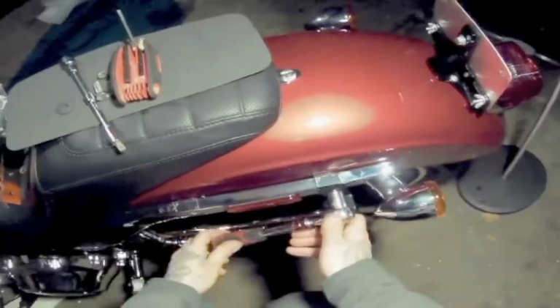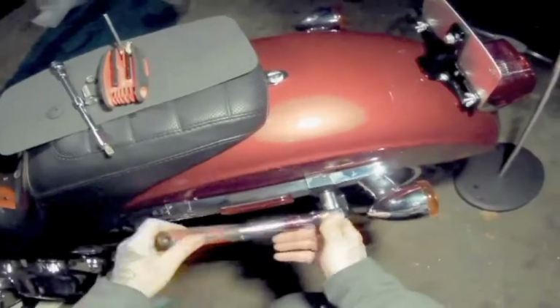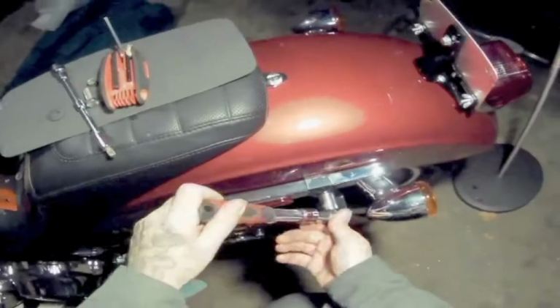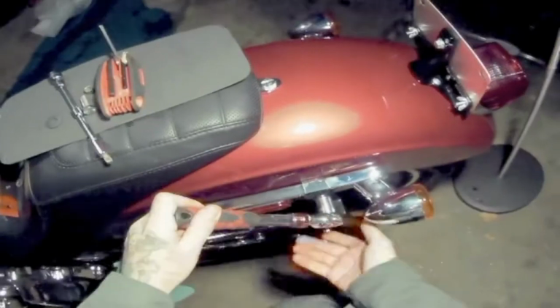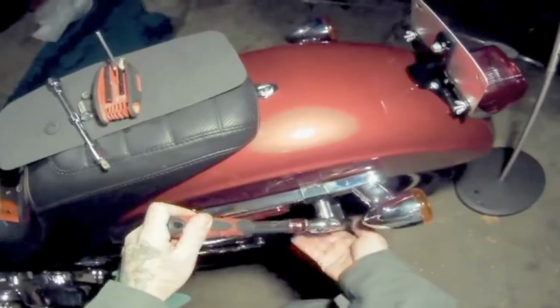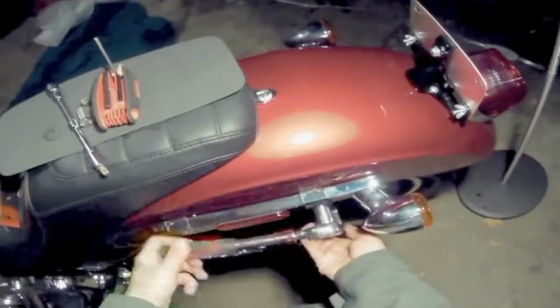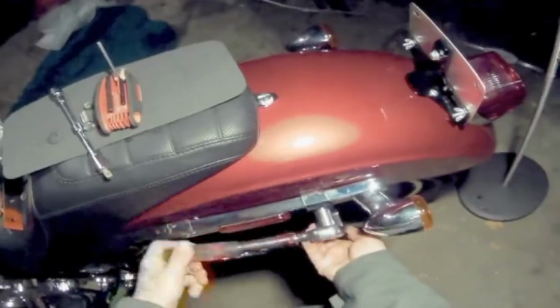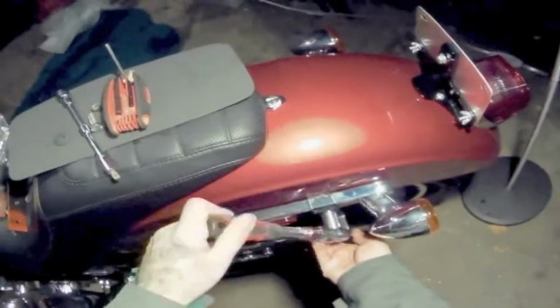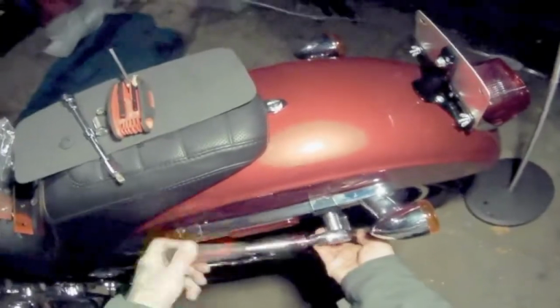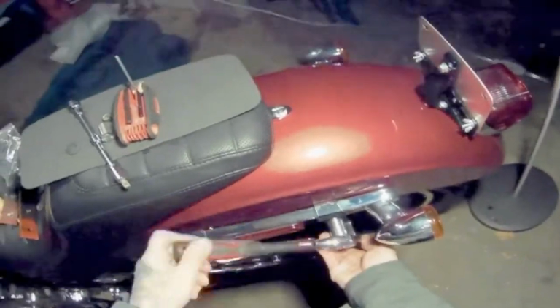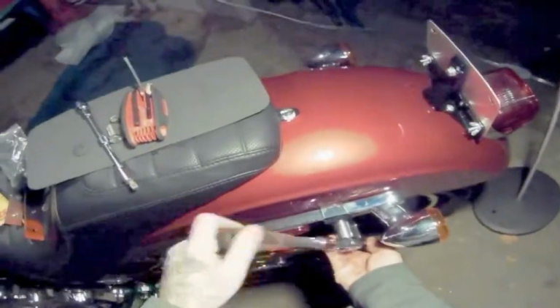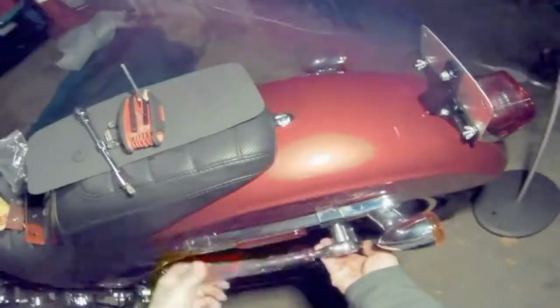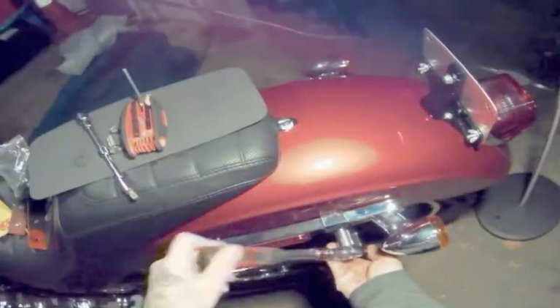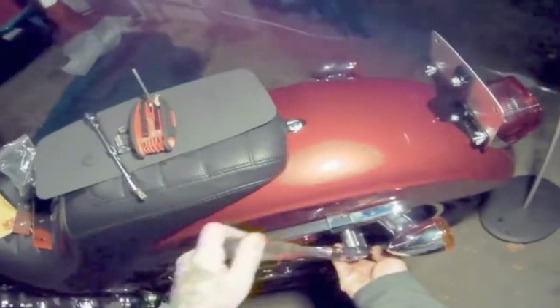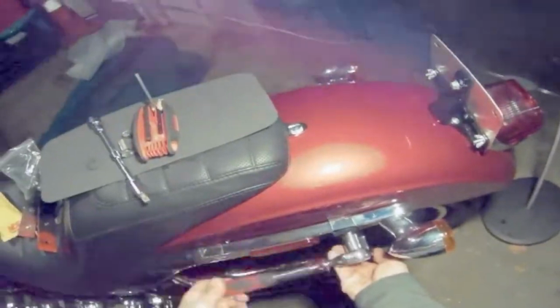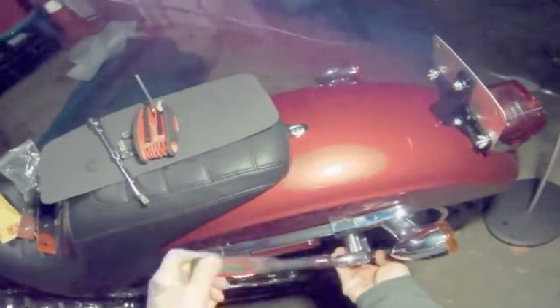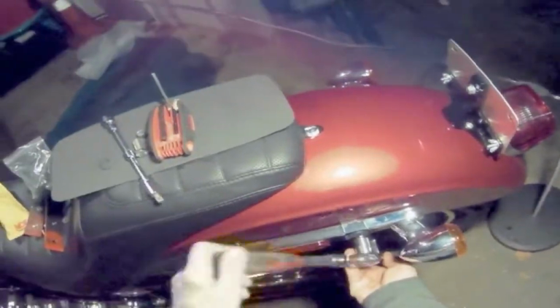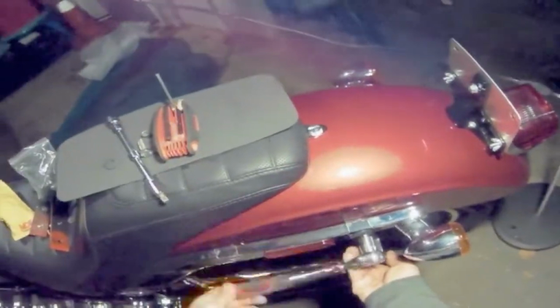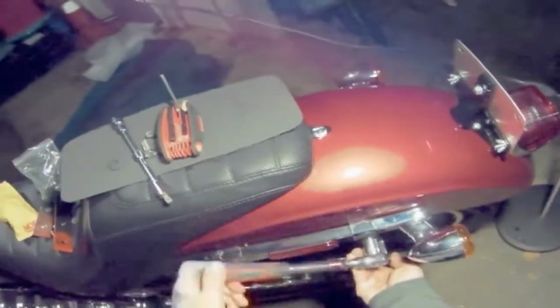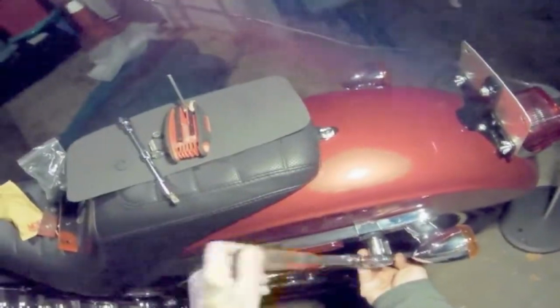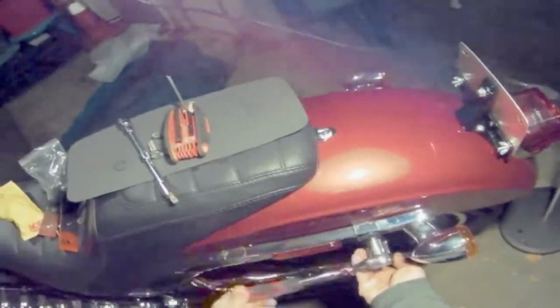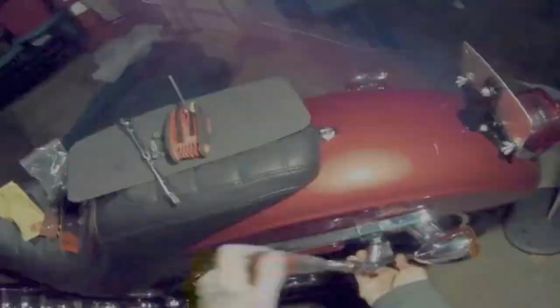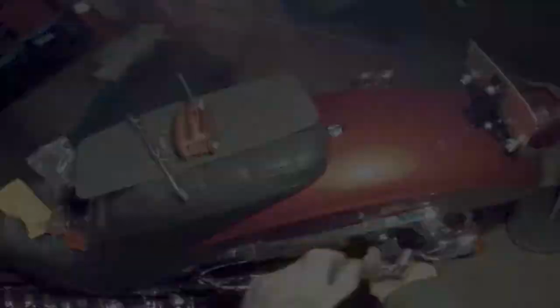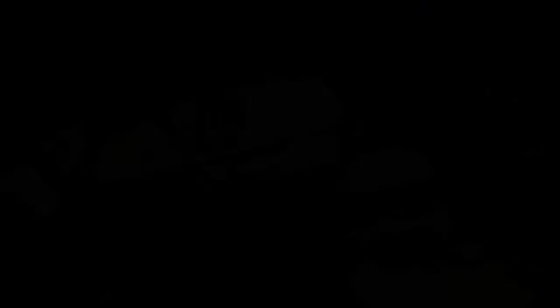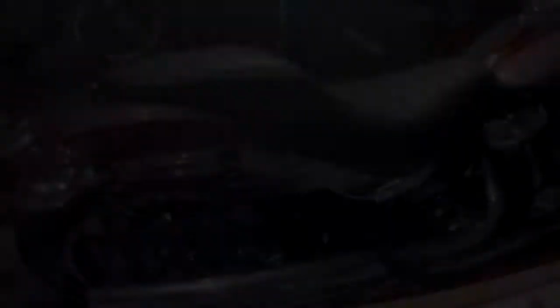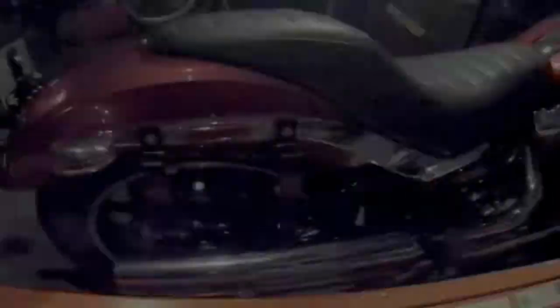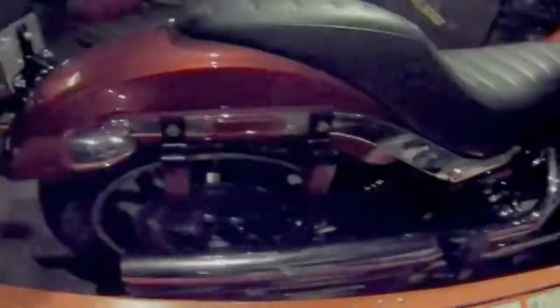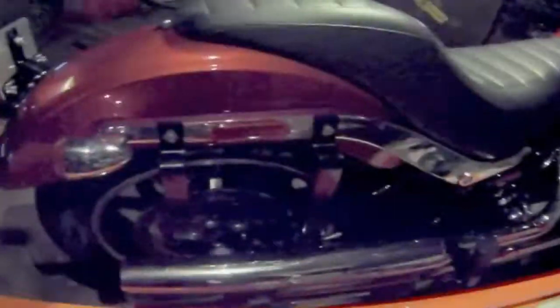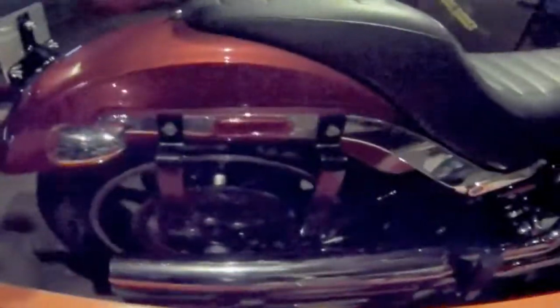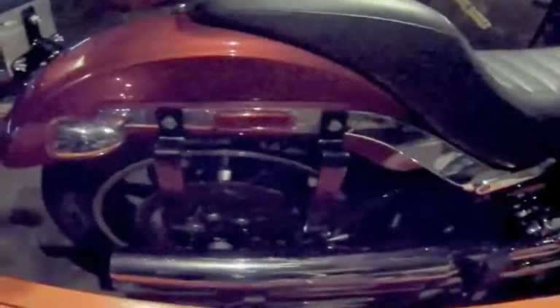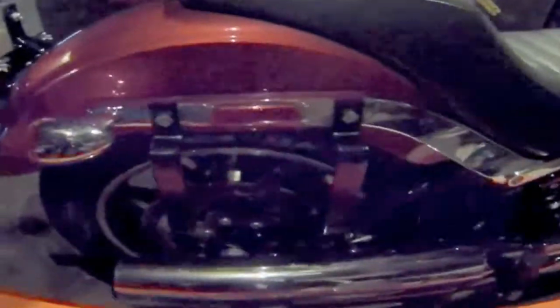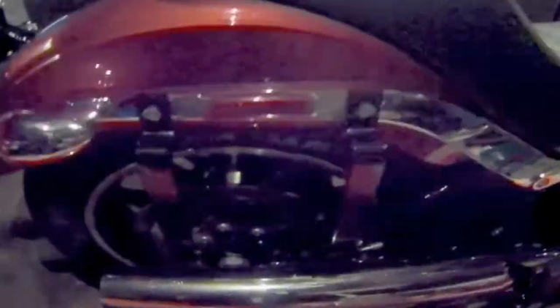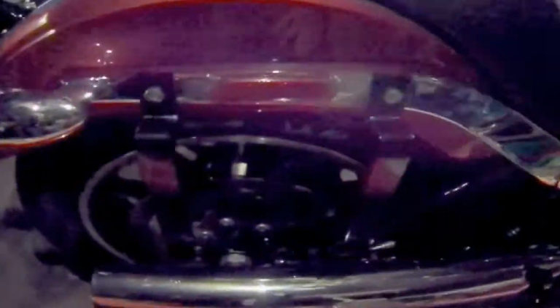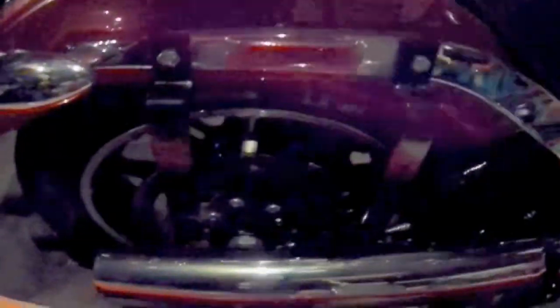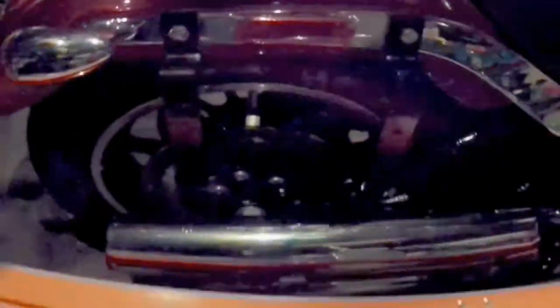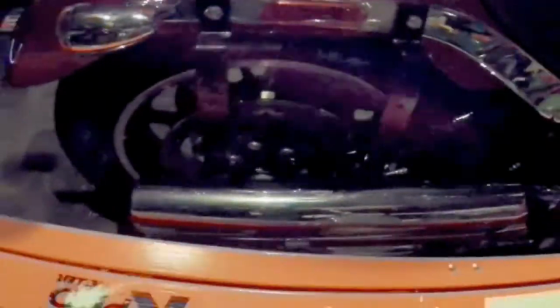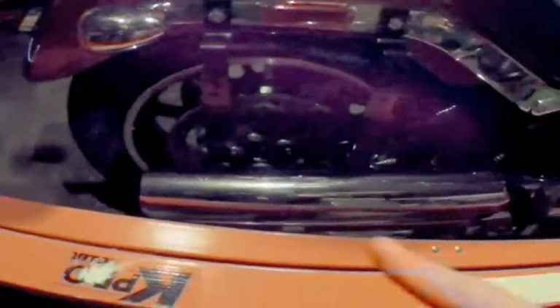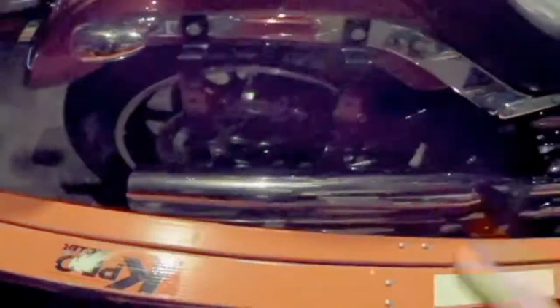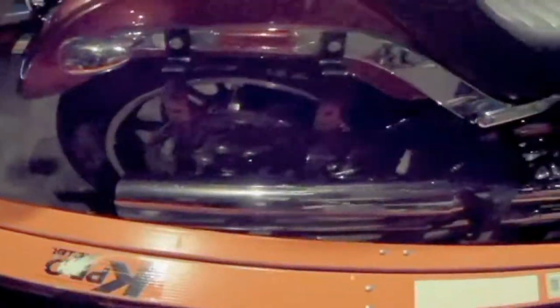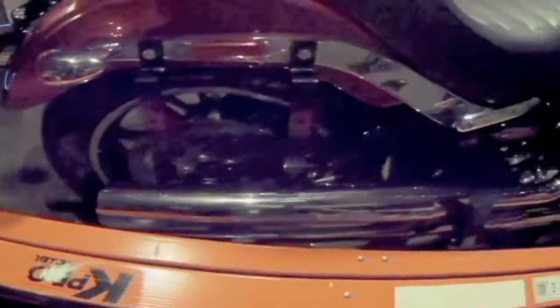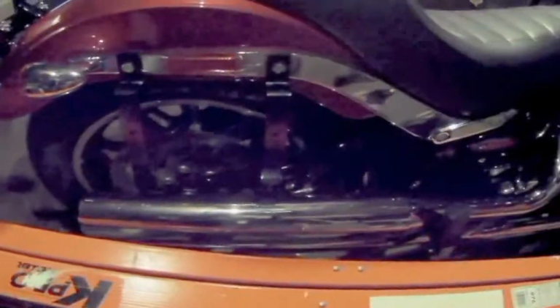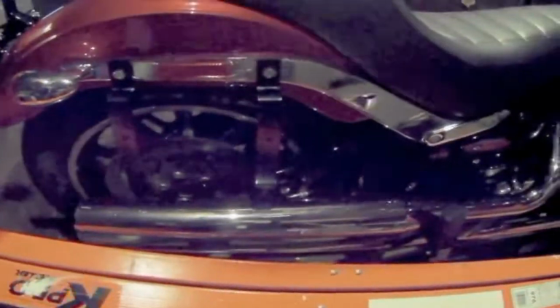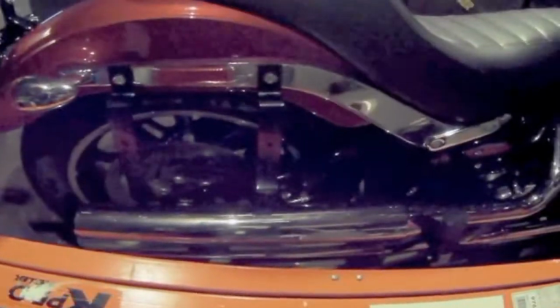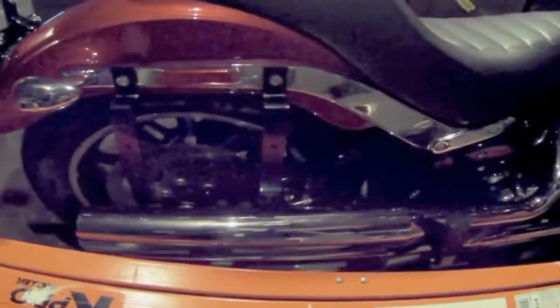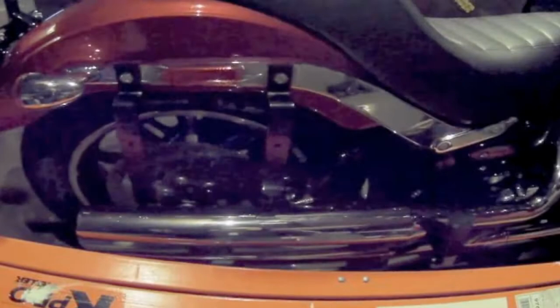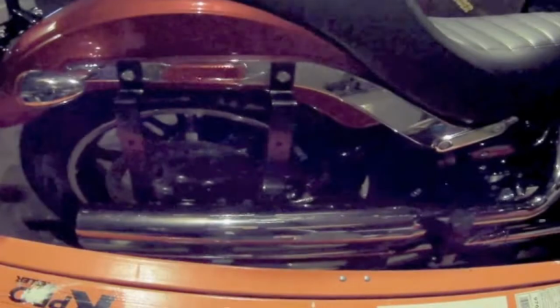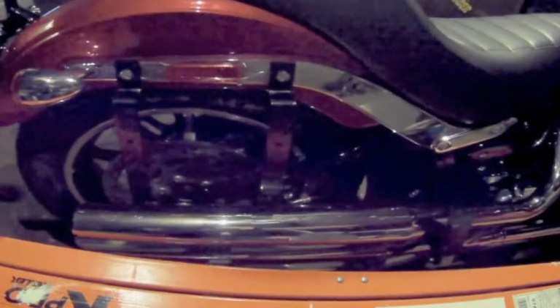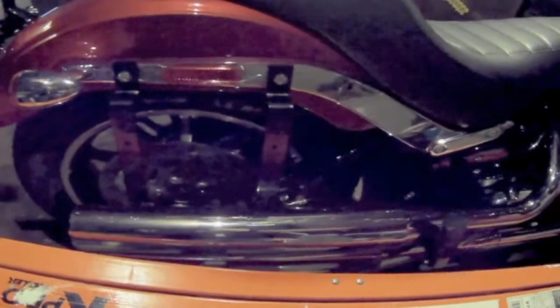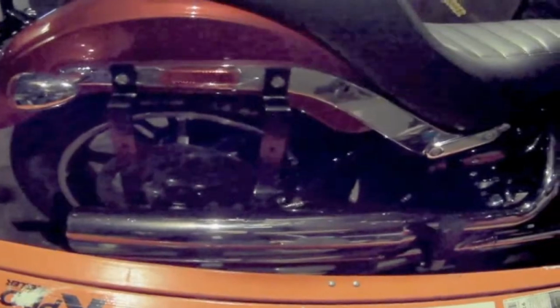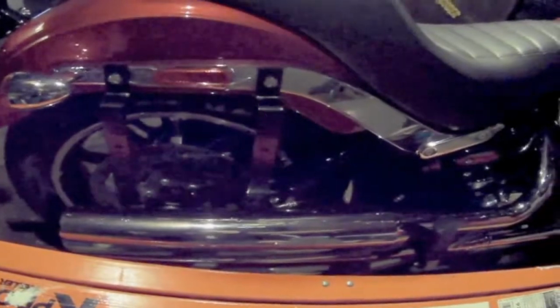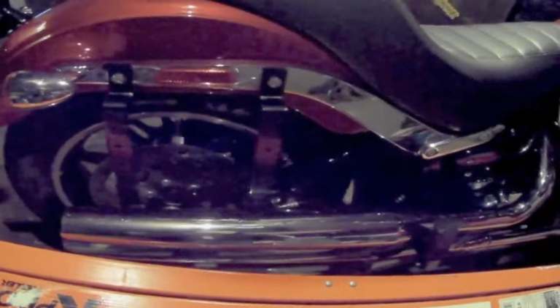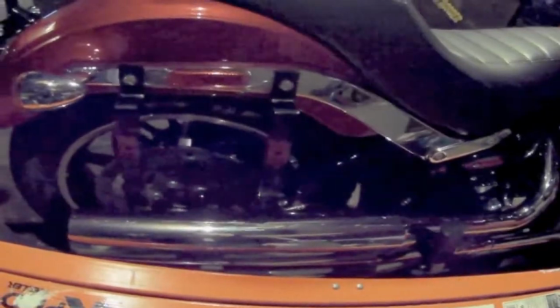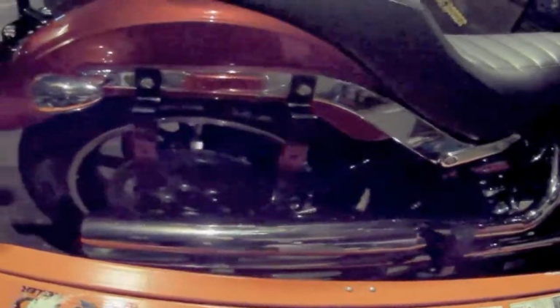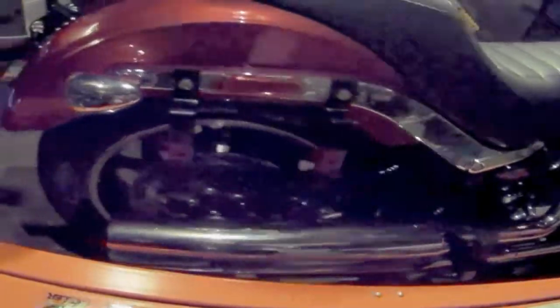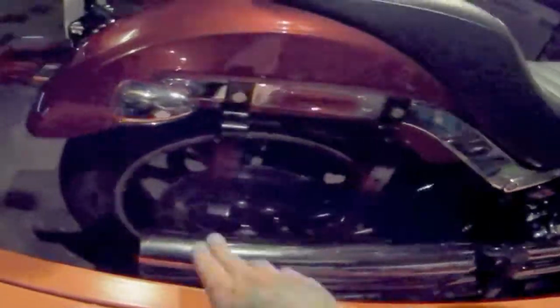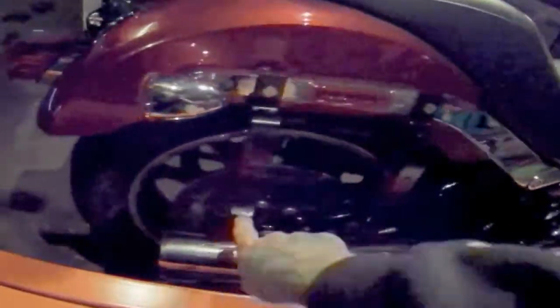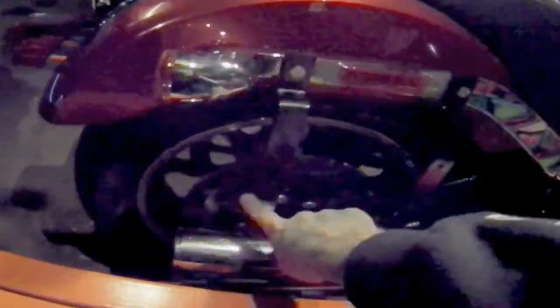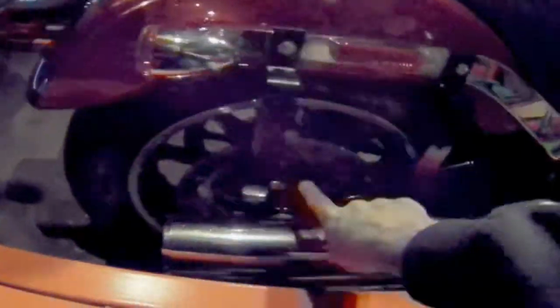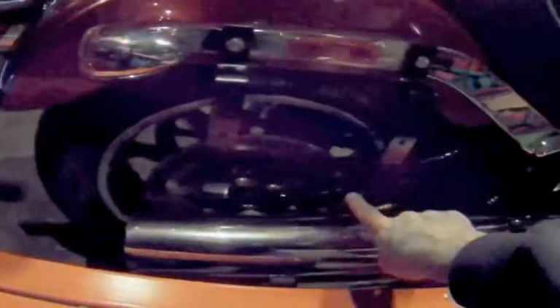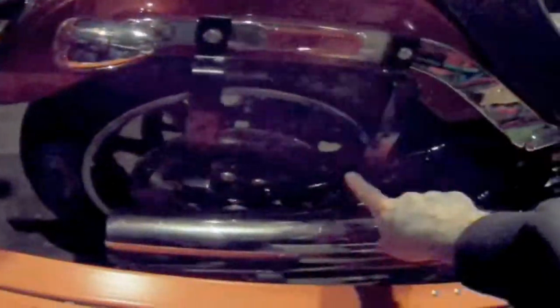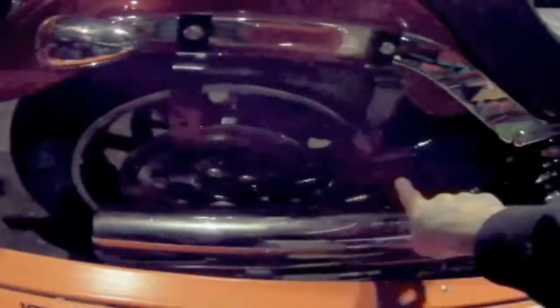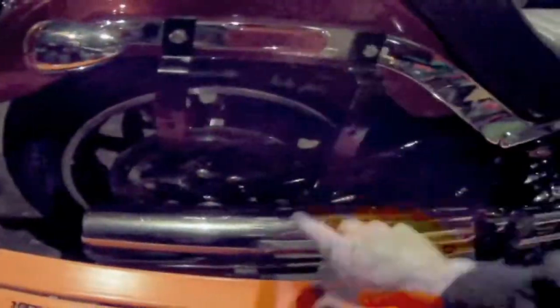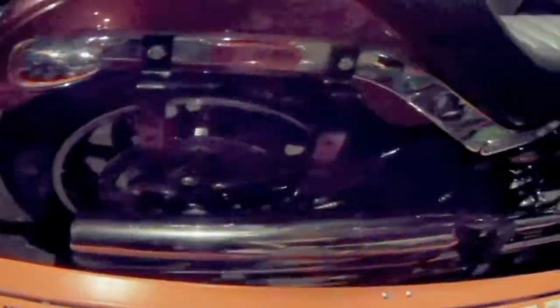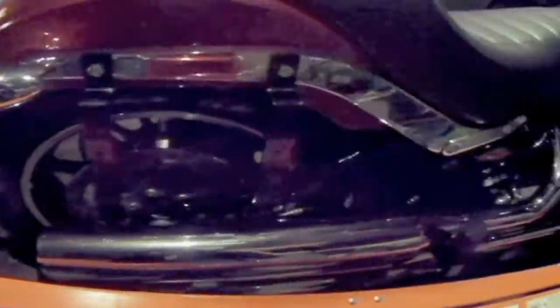Next thing you want to do is put your brackets on the bike. Leave them a little bit loose so that way you can adjust them to how you want them to sit on the back of the bag.